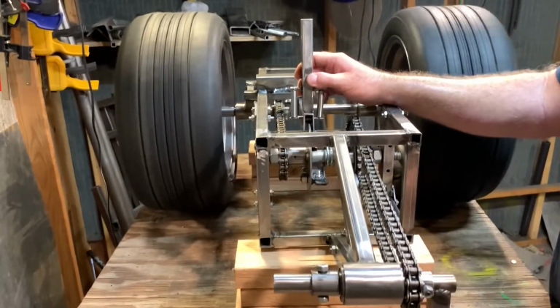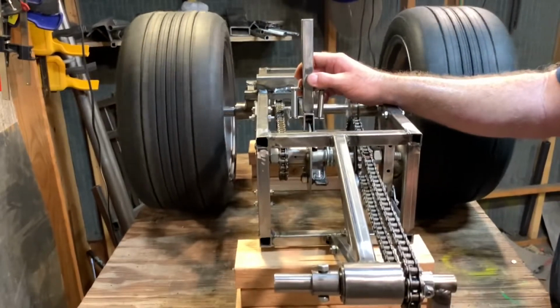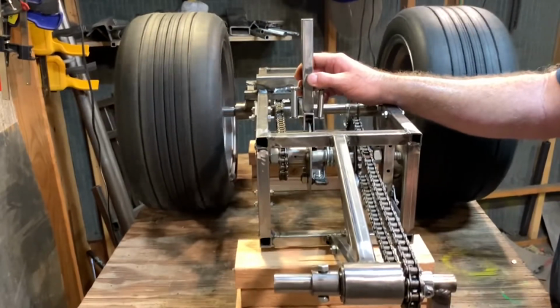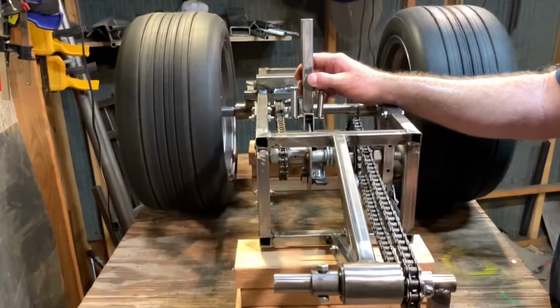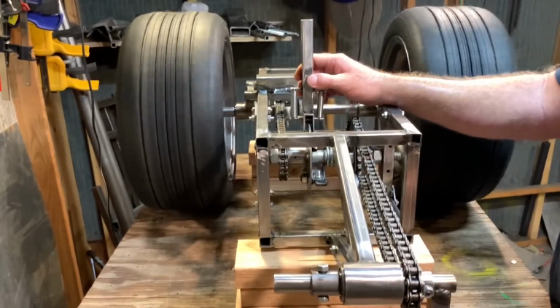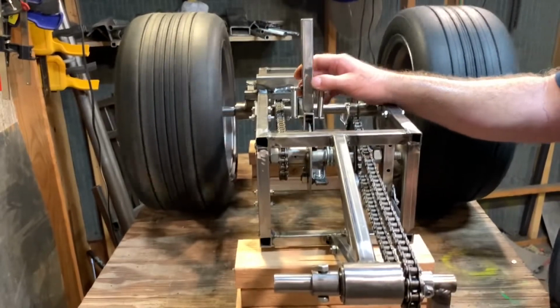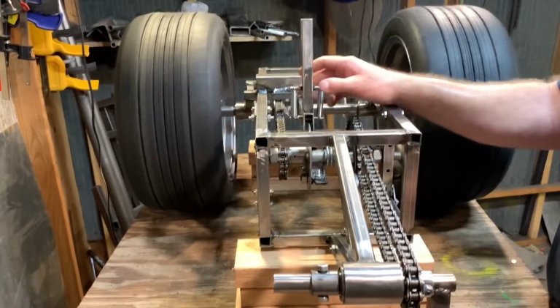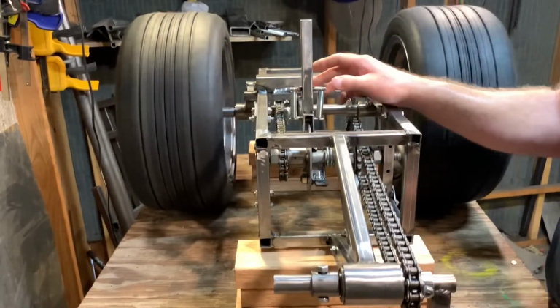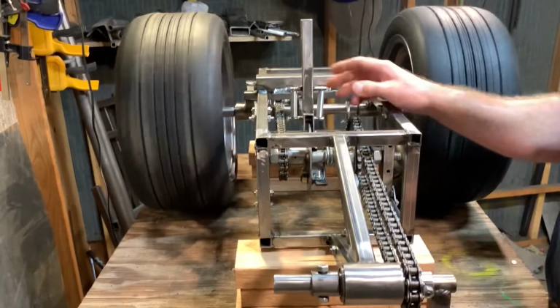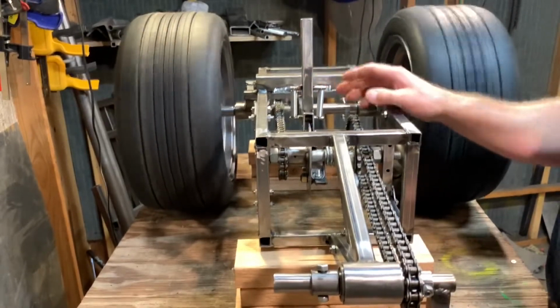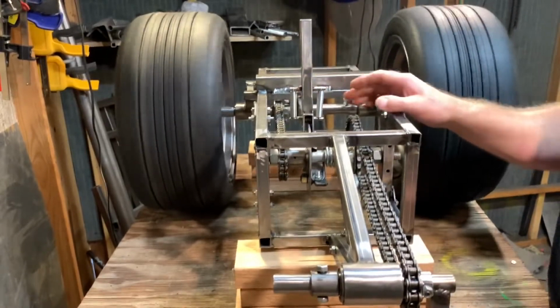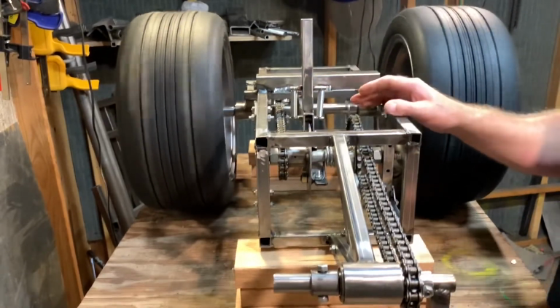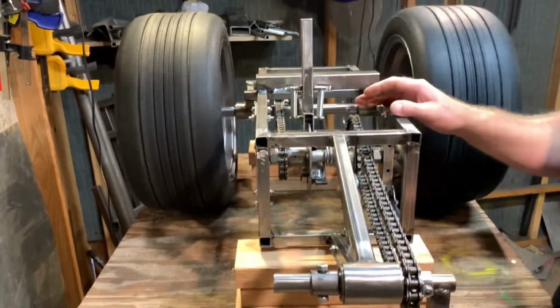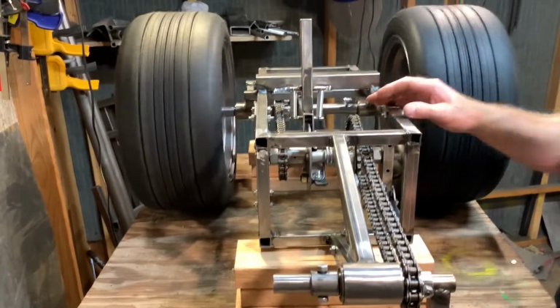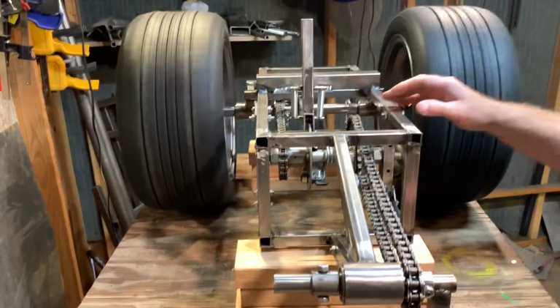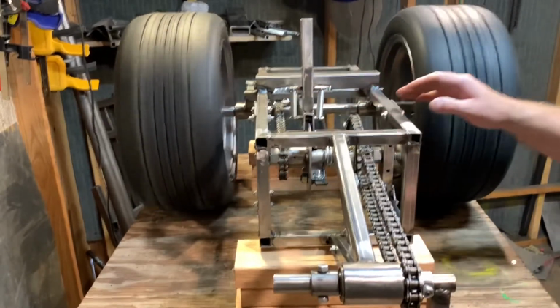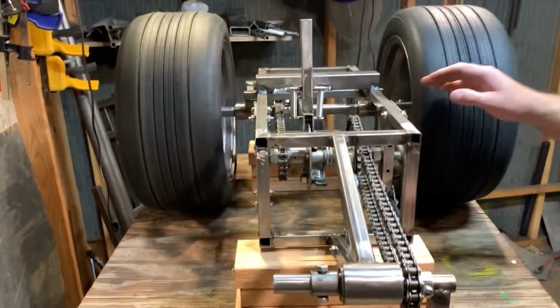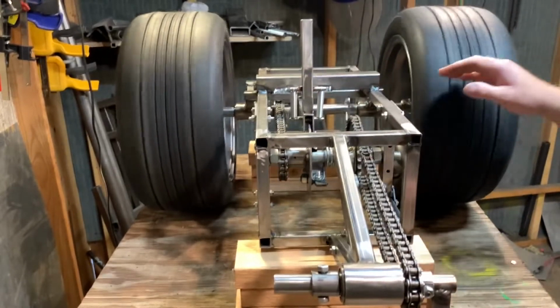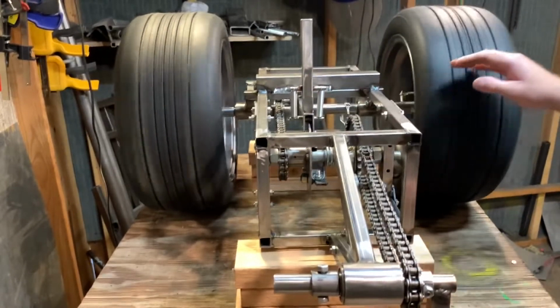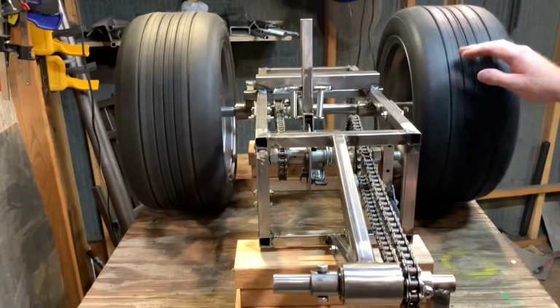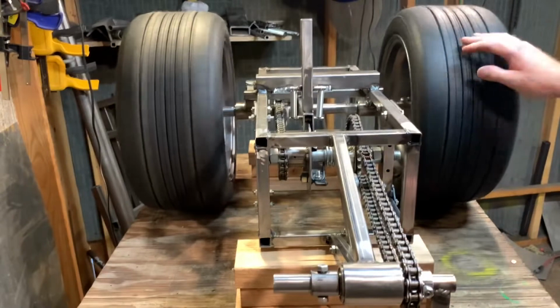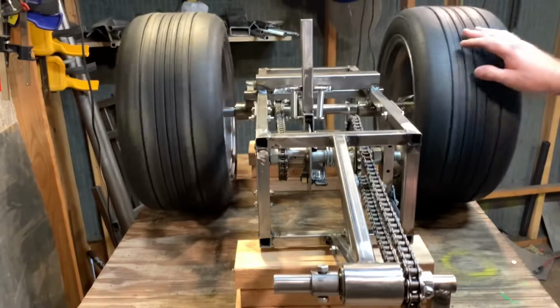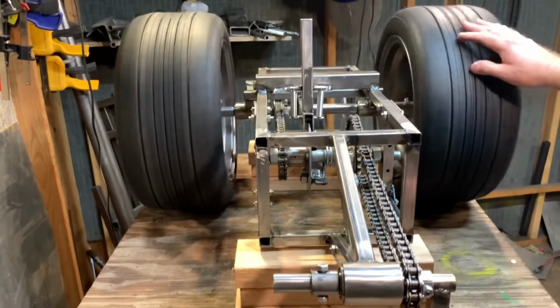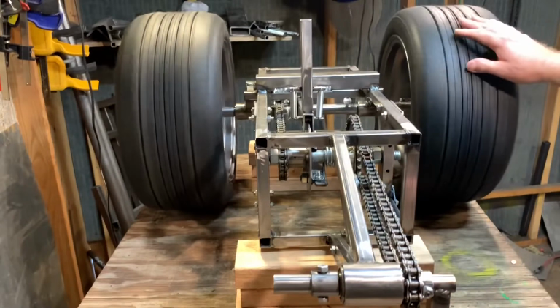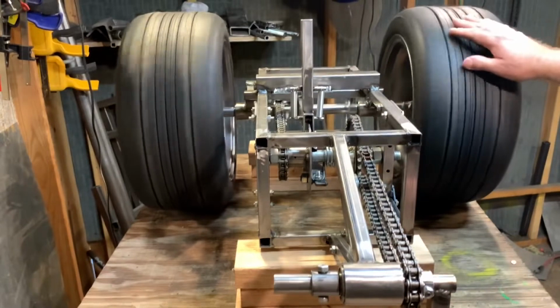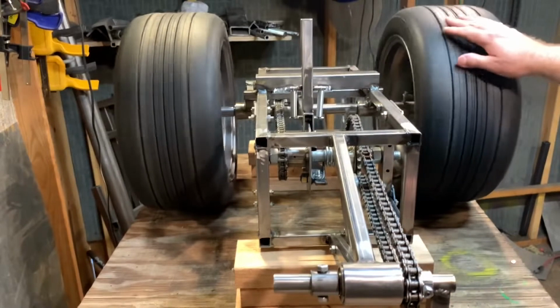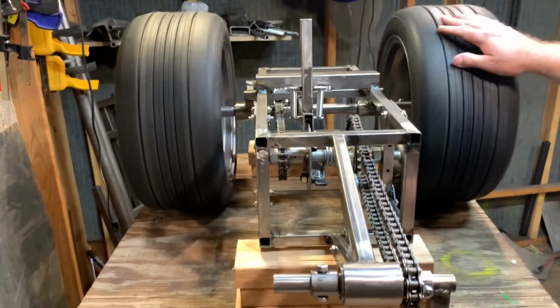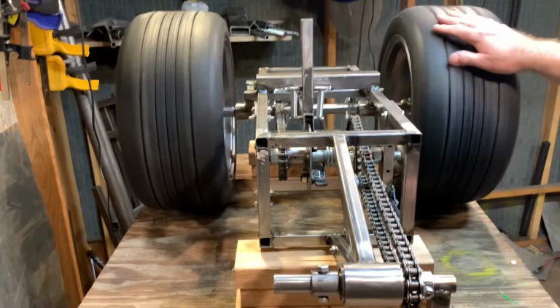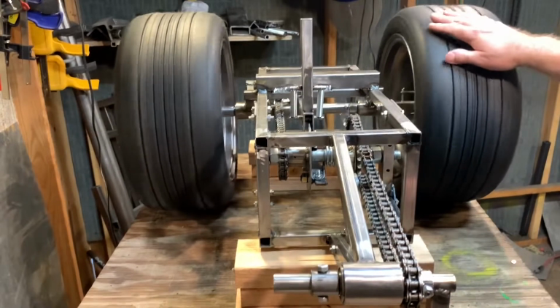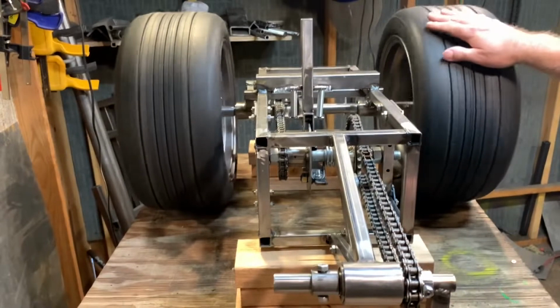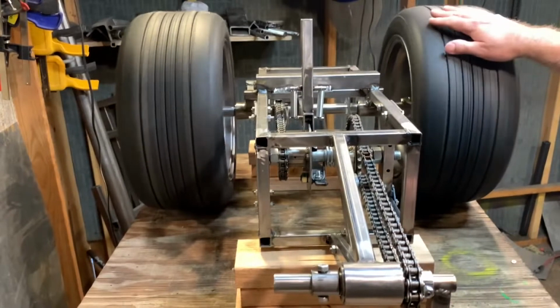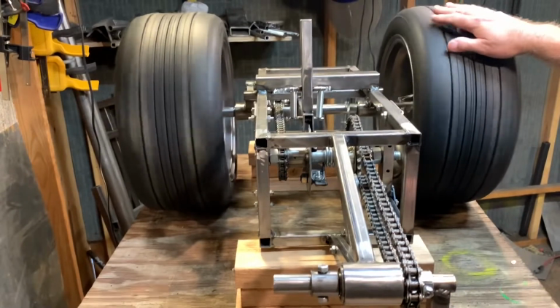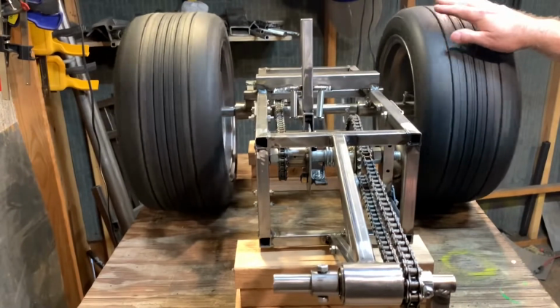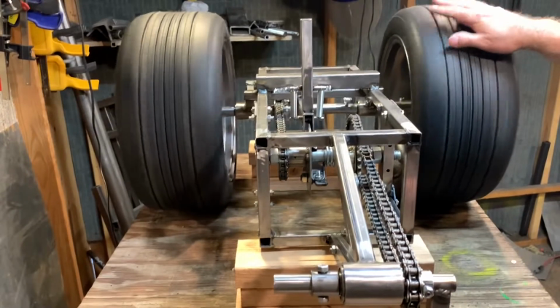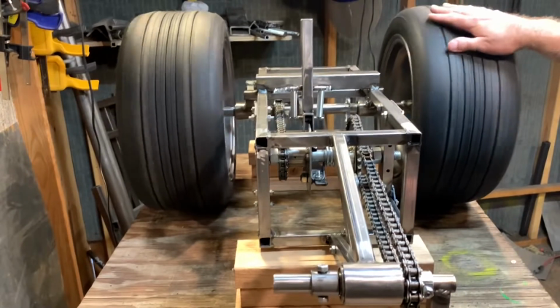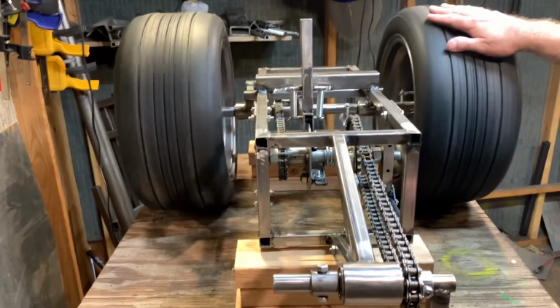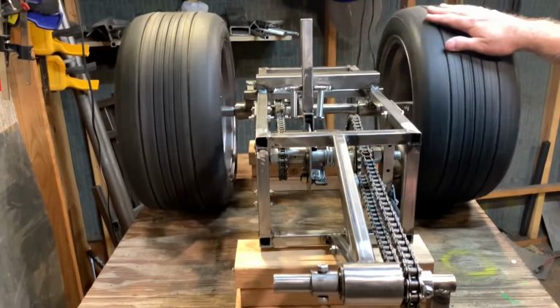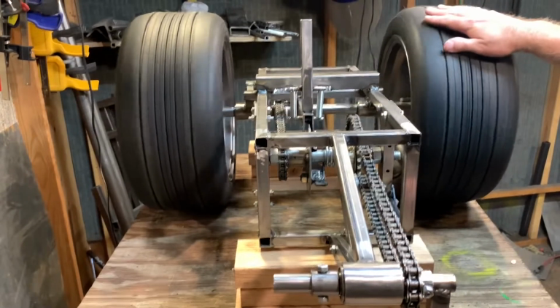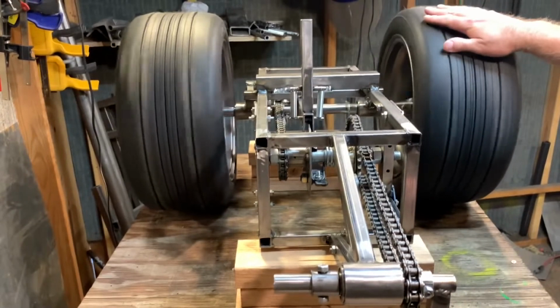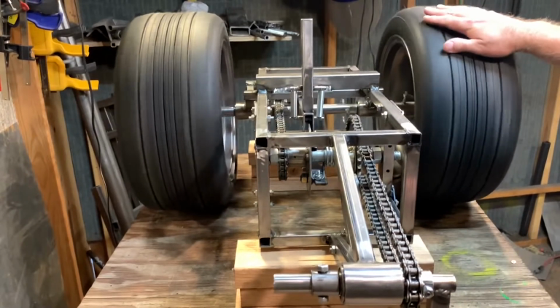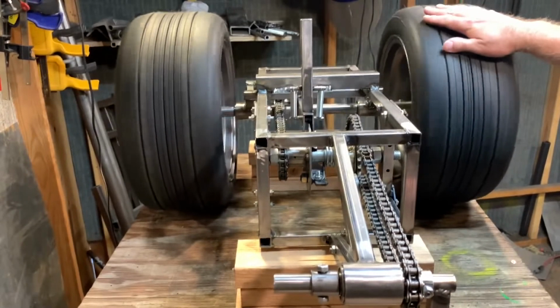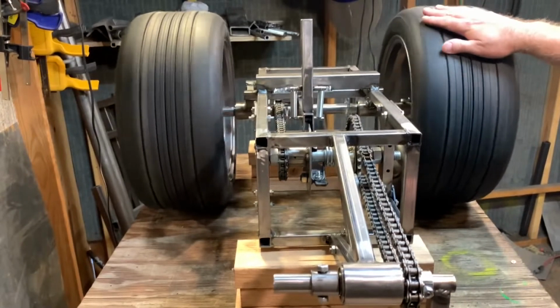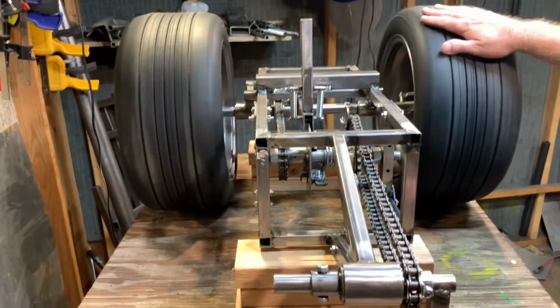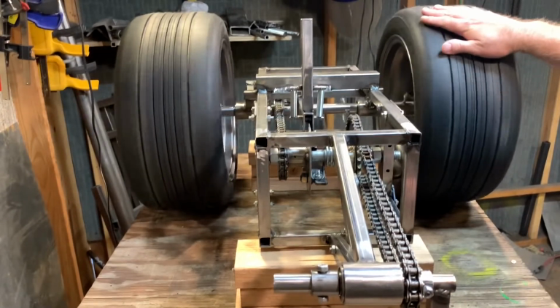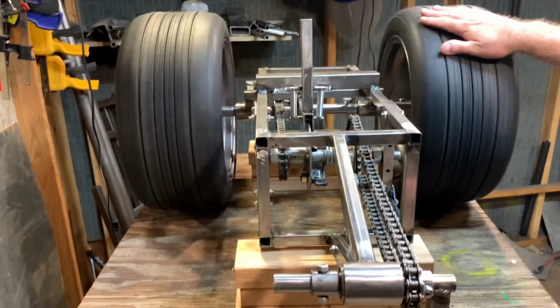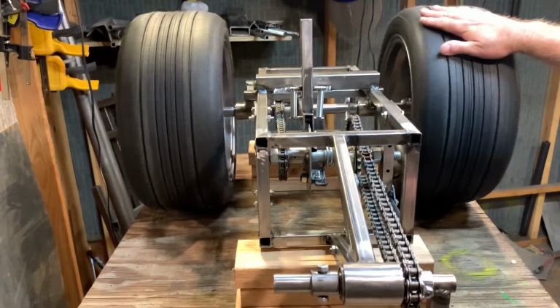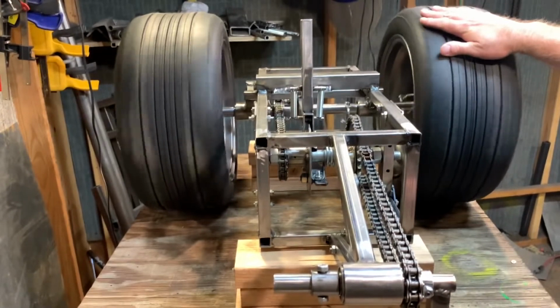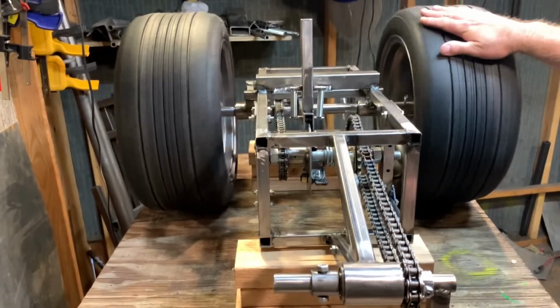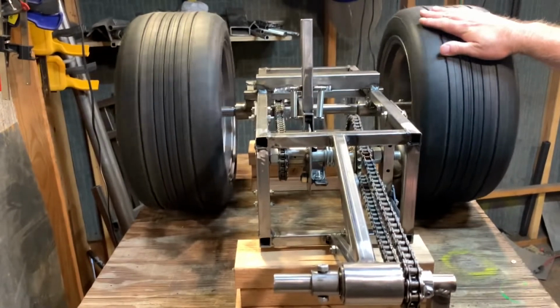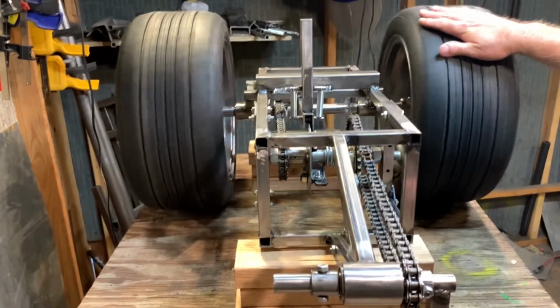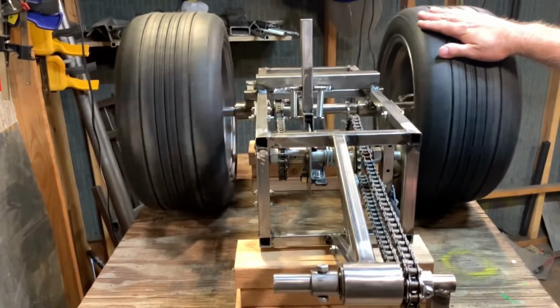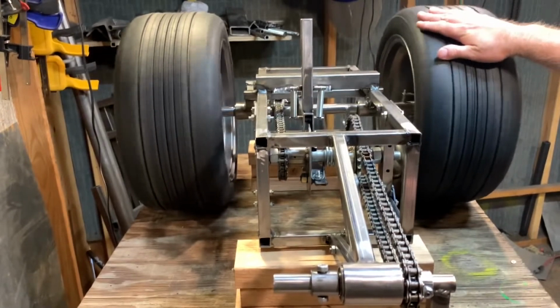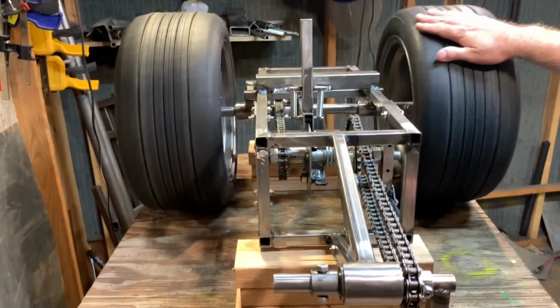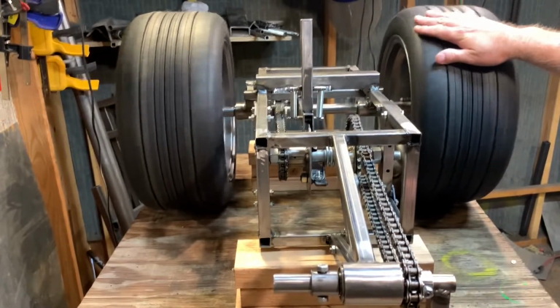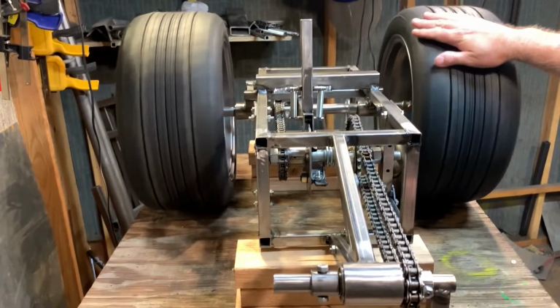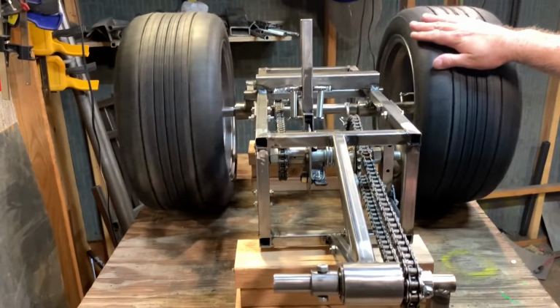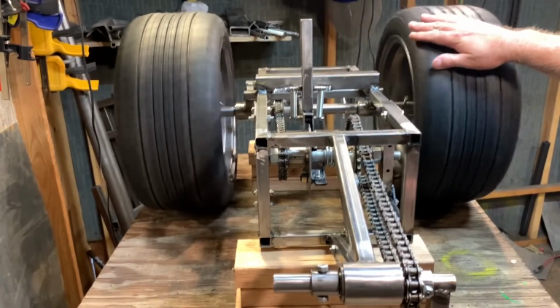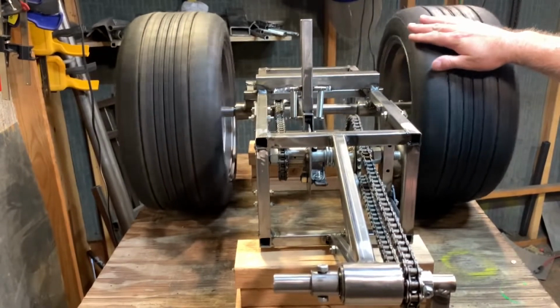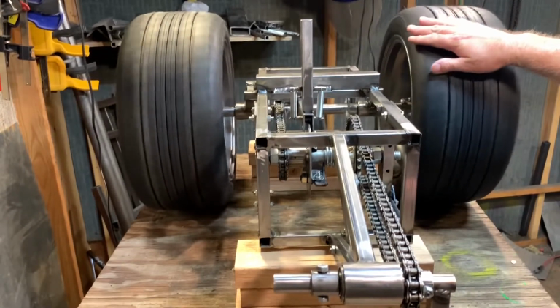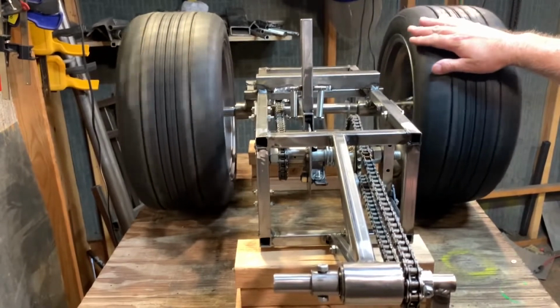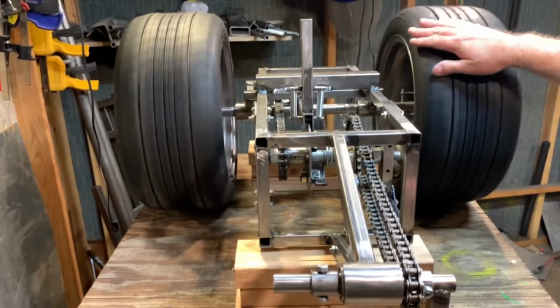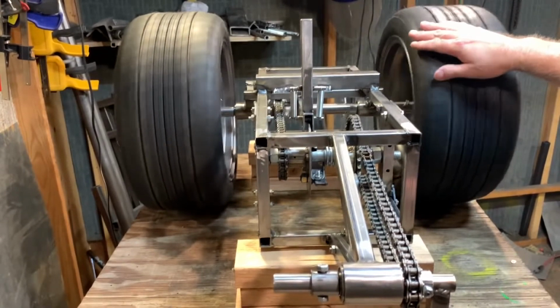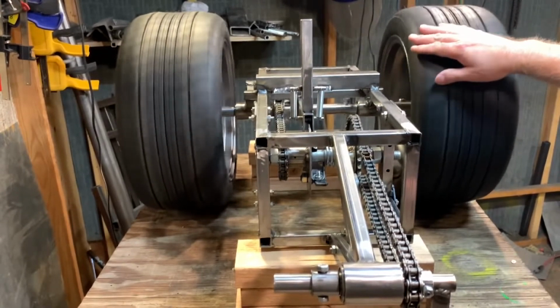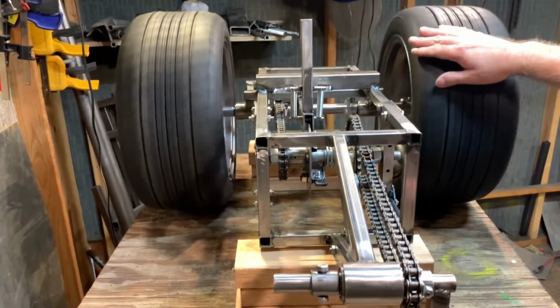These wheels are wobbly, but that's the idea.